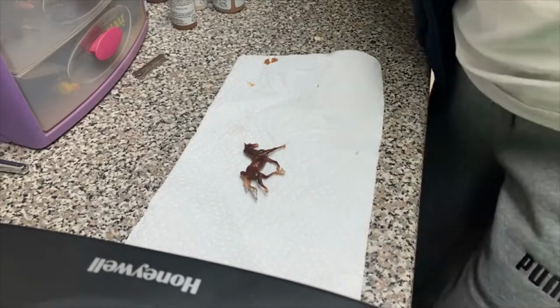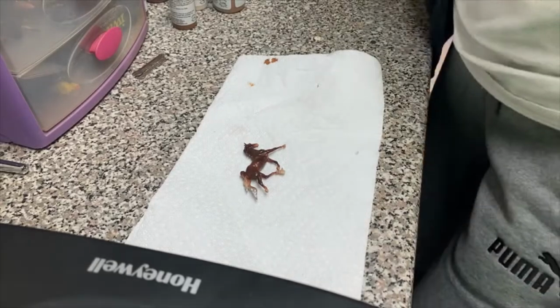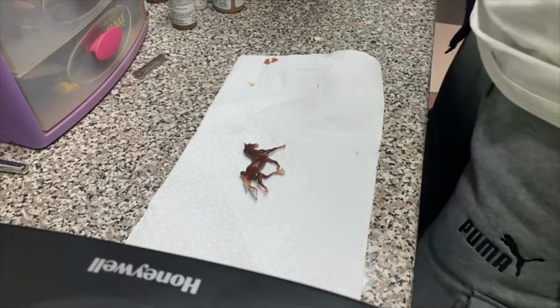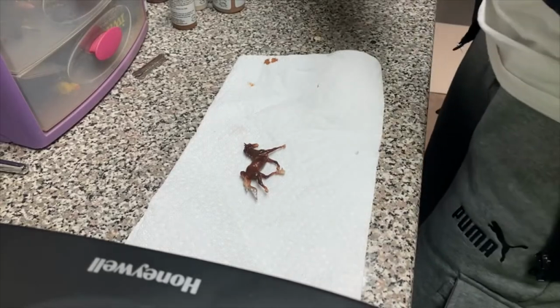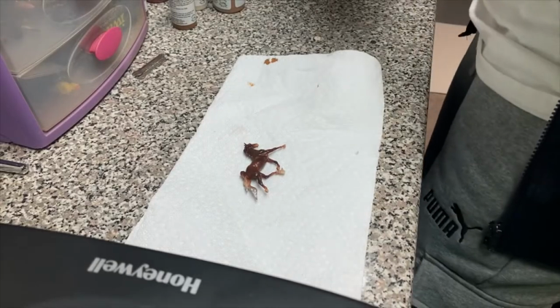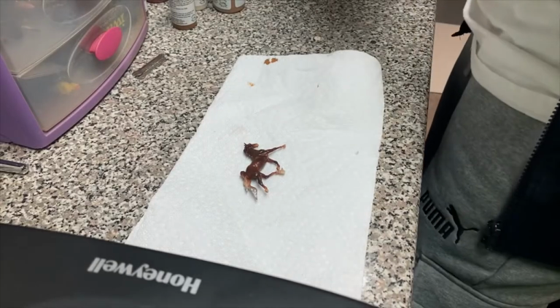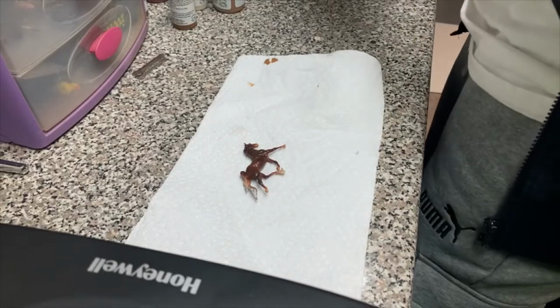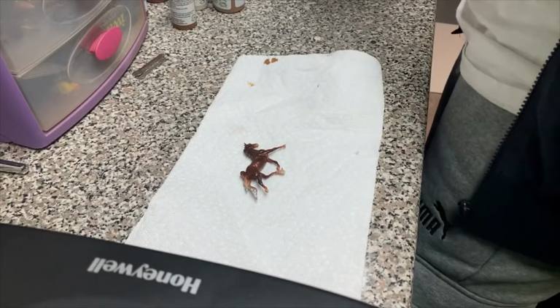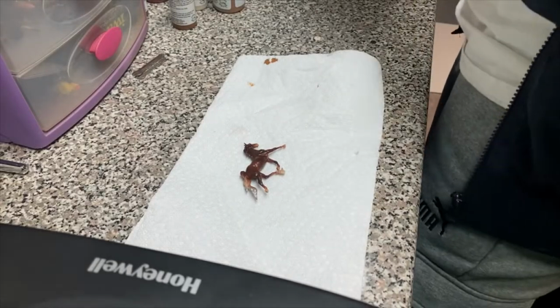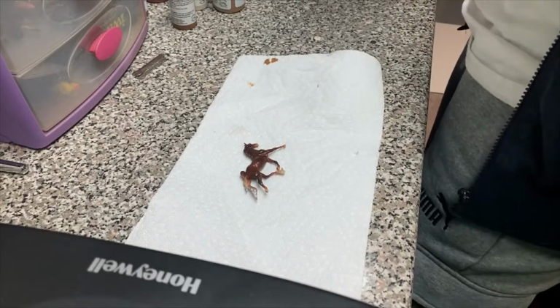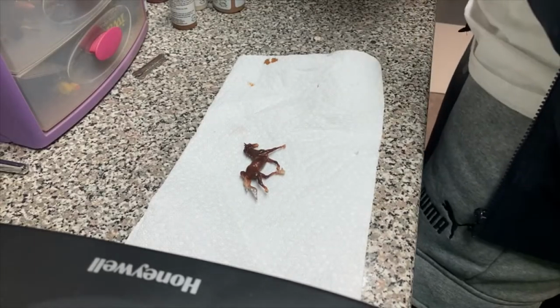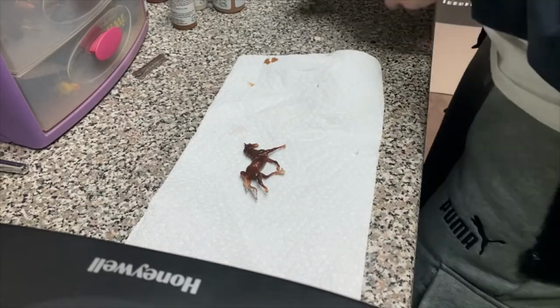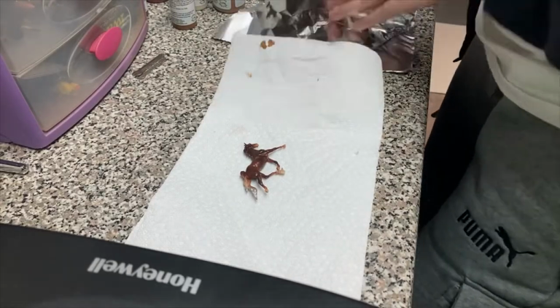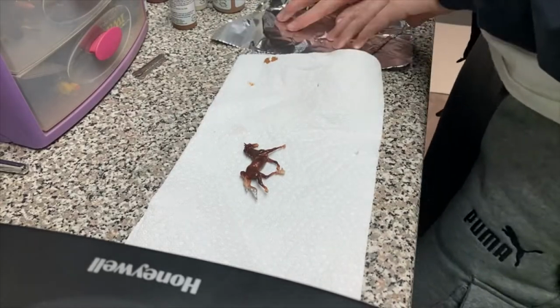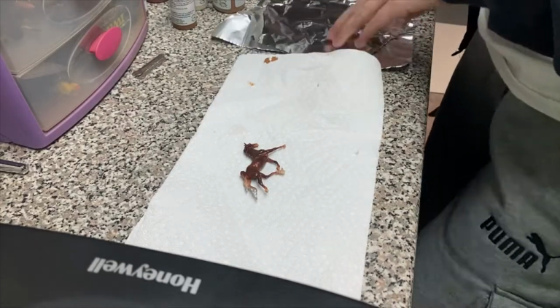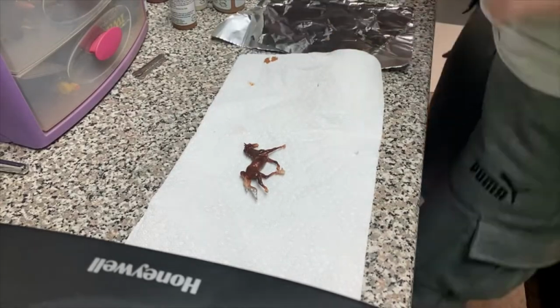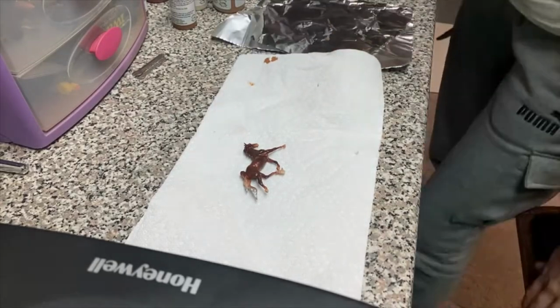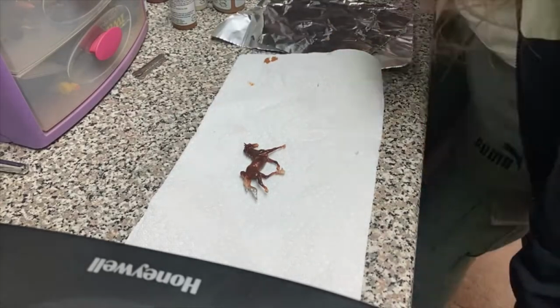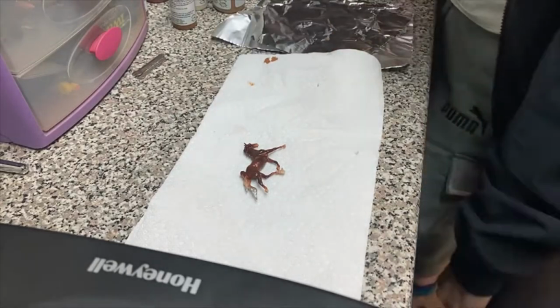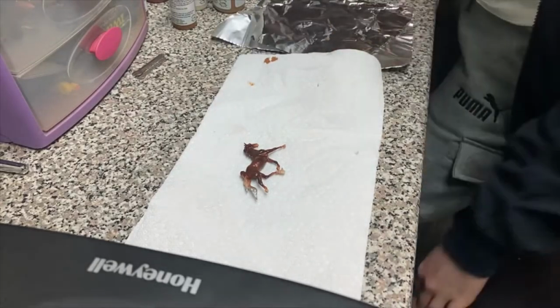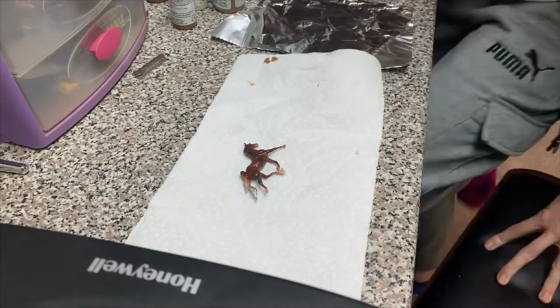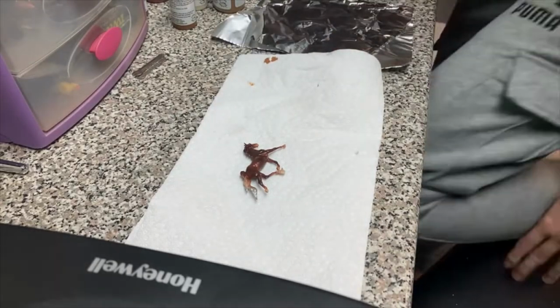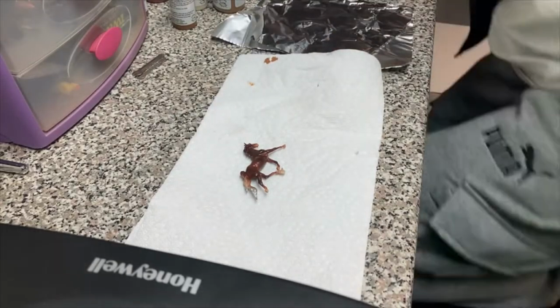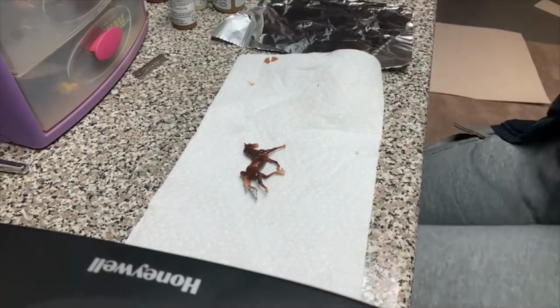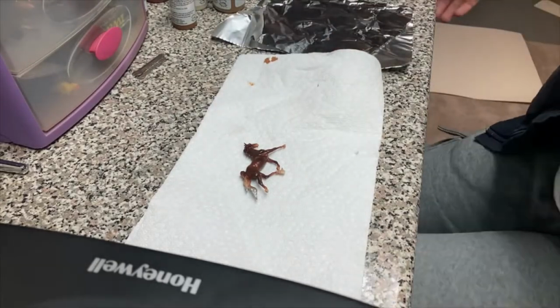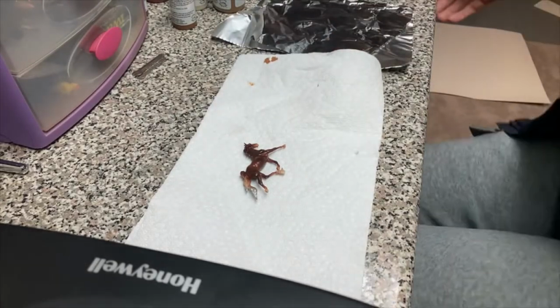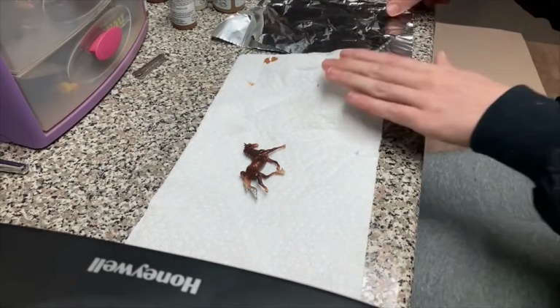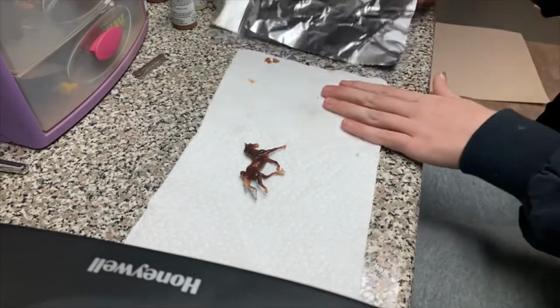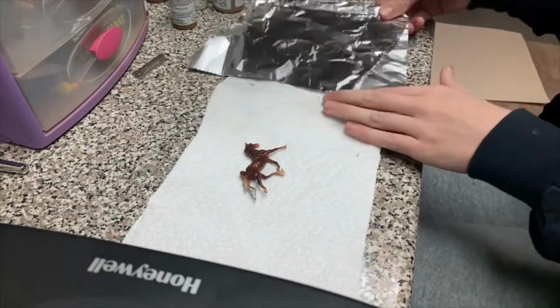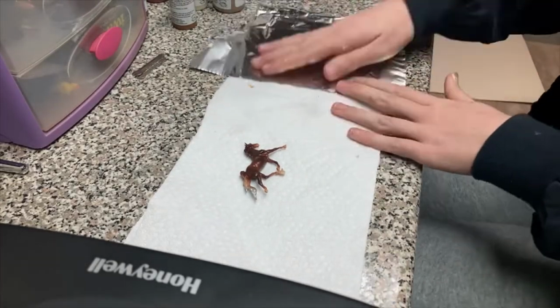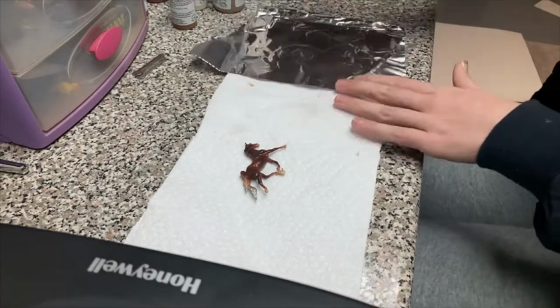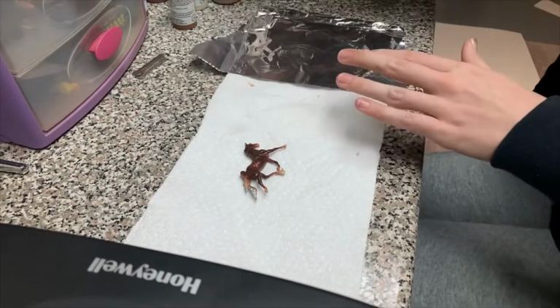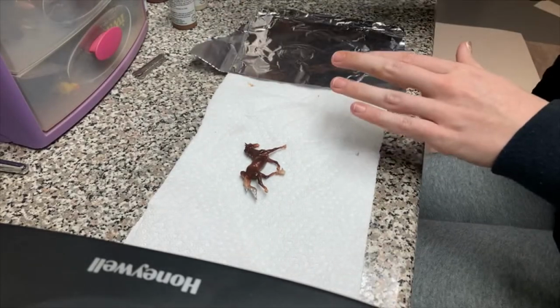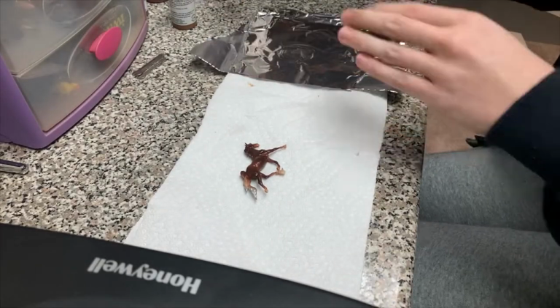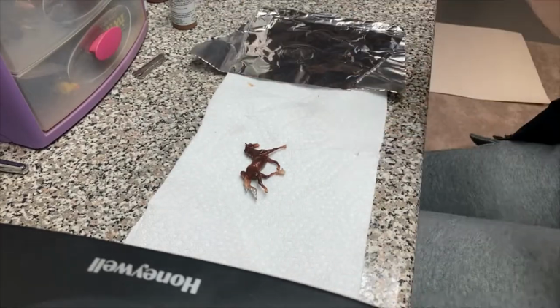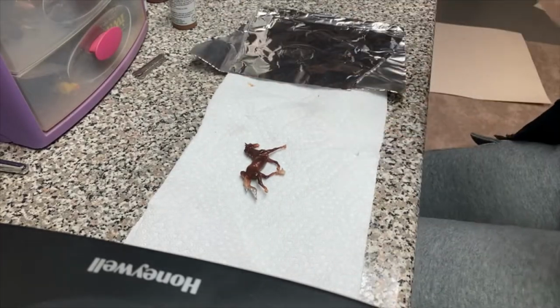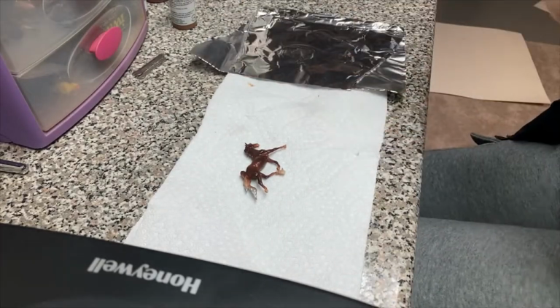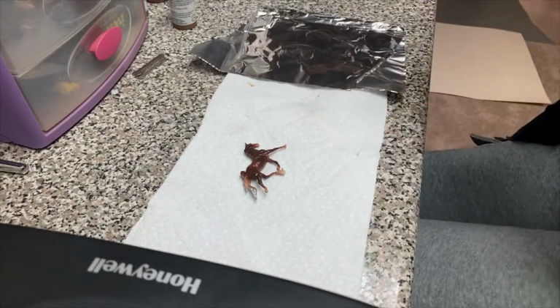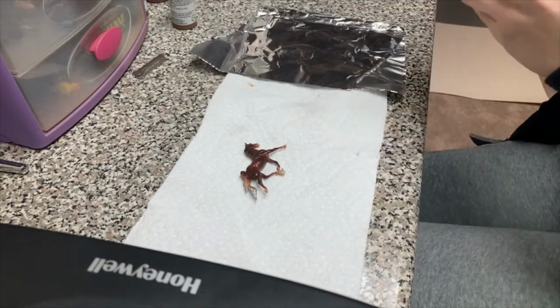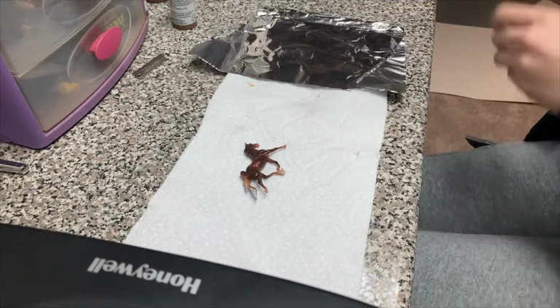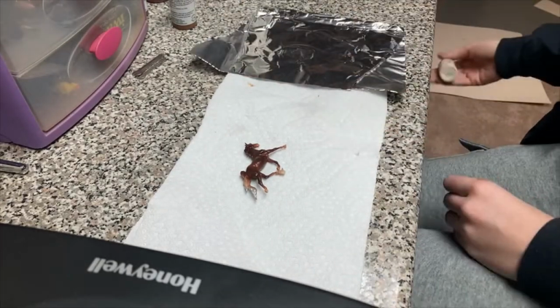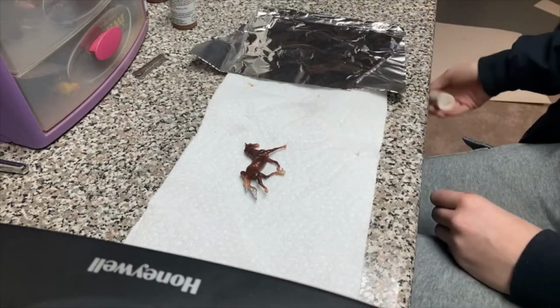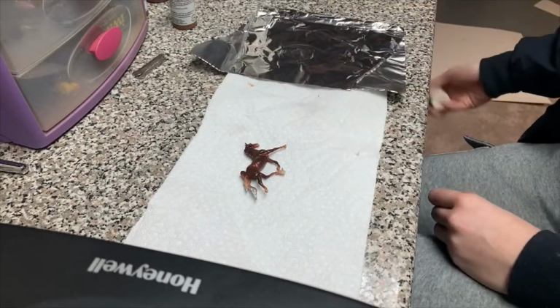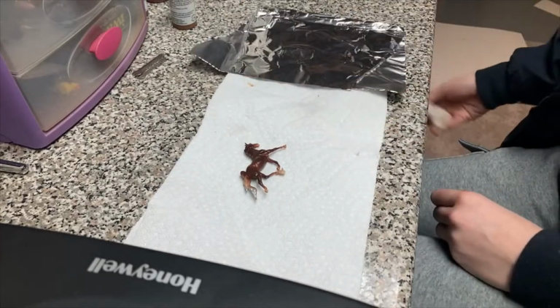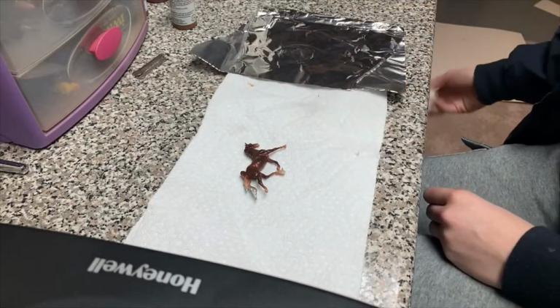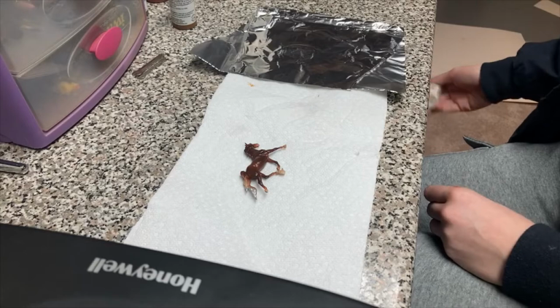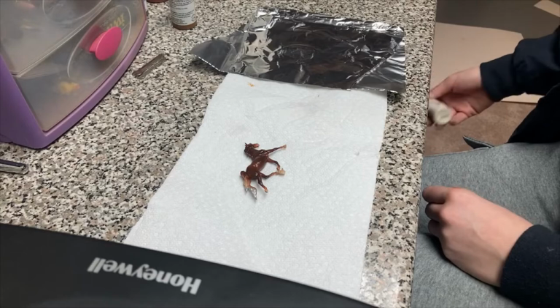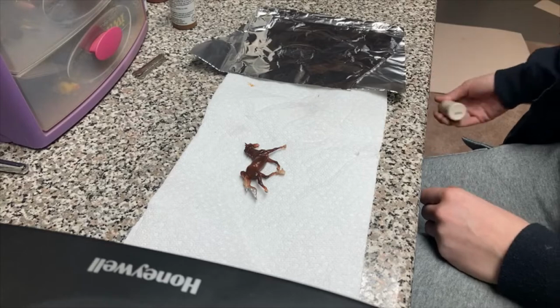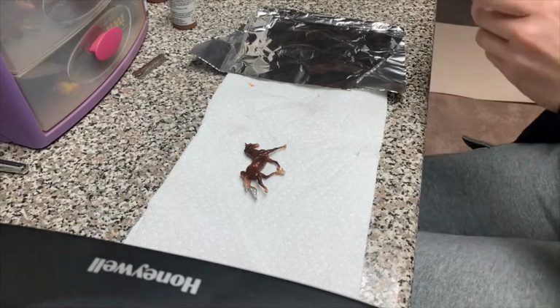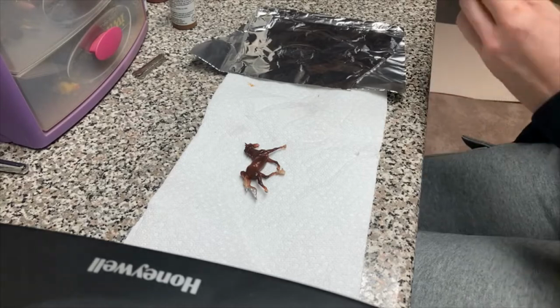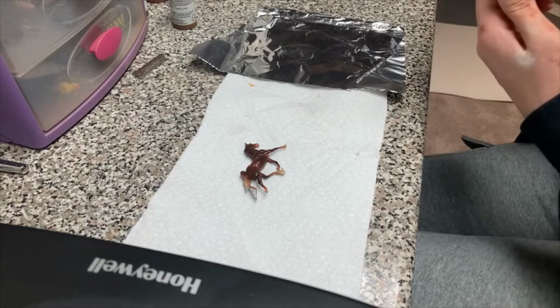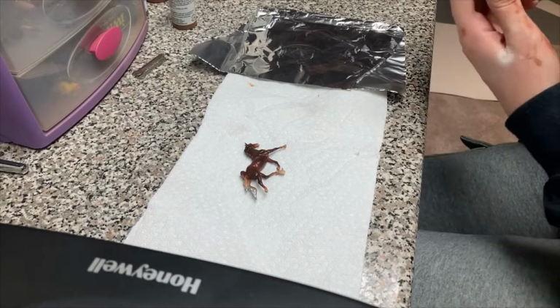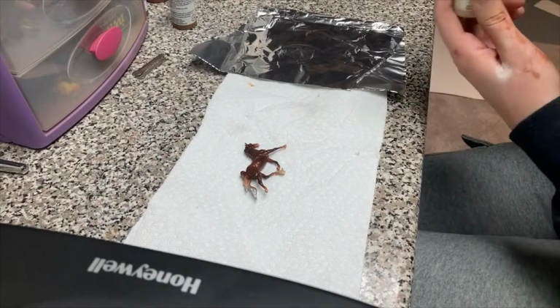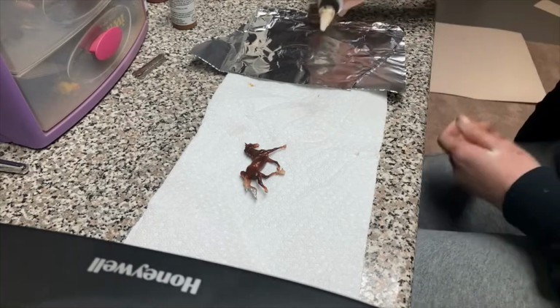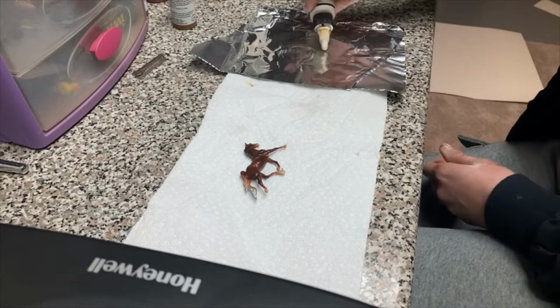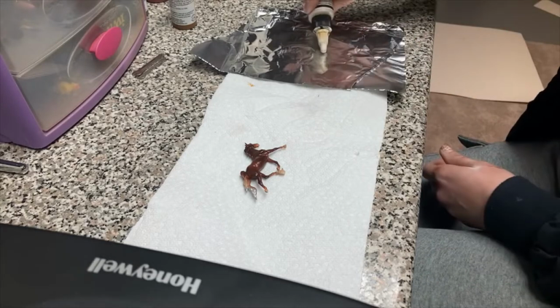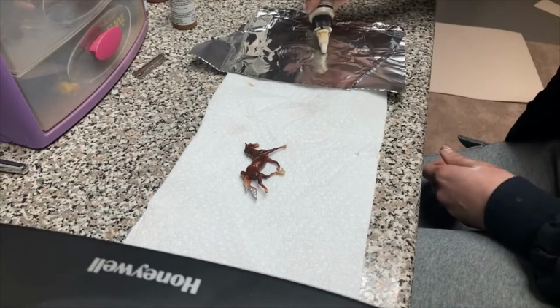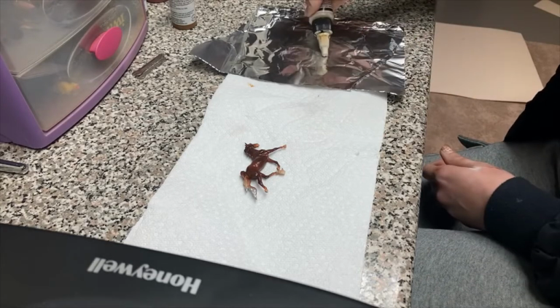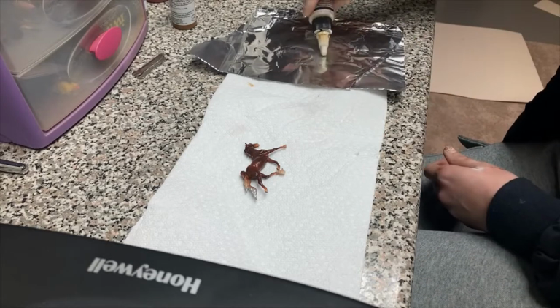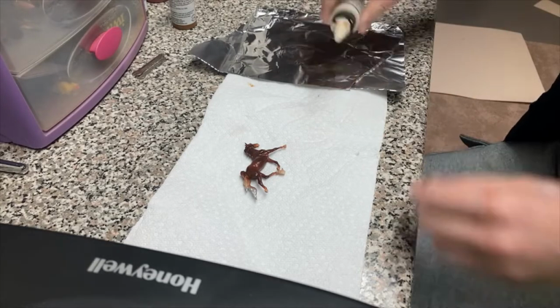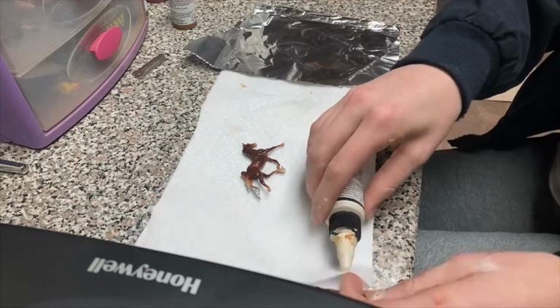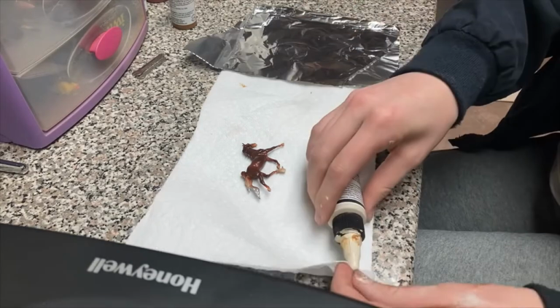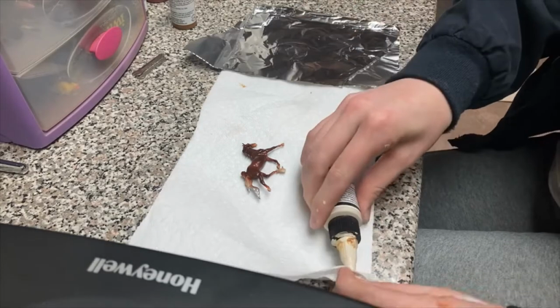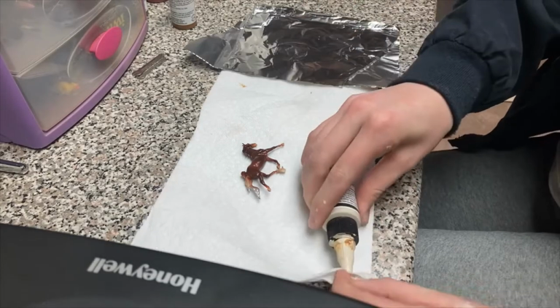Hey guys, welcome back to my channel. Today we are going to be painting a flaxen mane and tail on a micro mini.